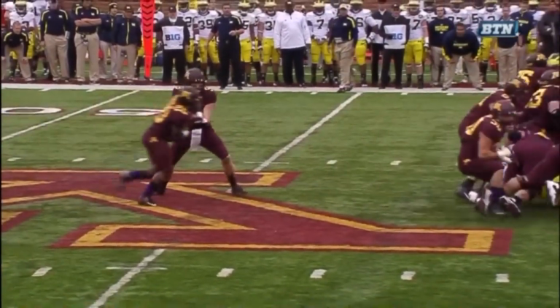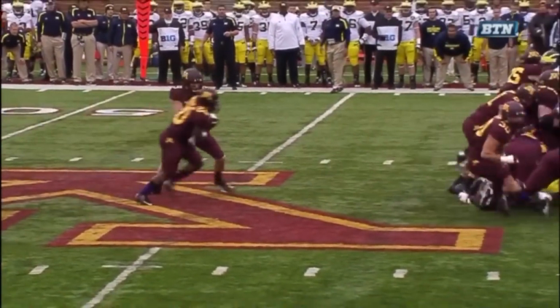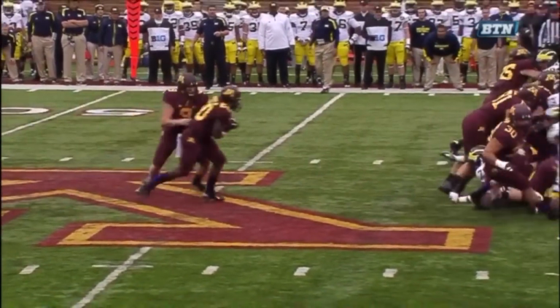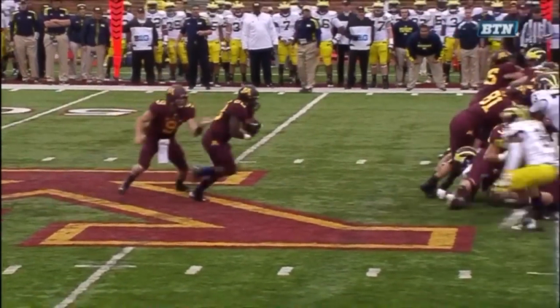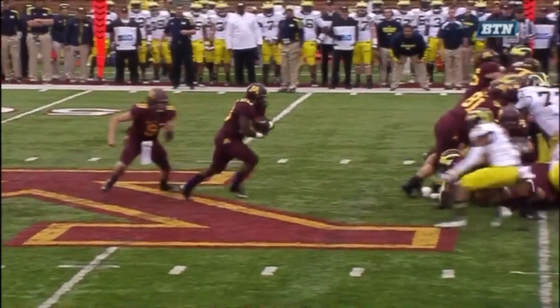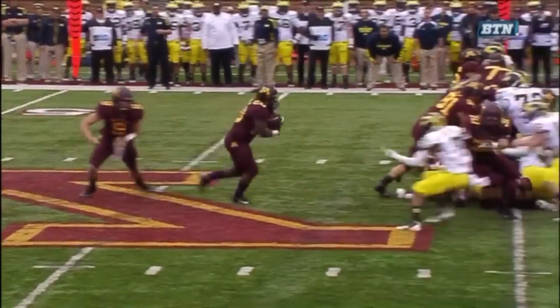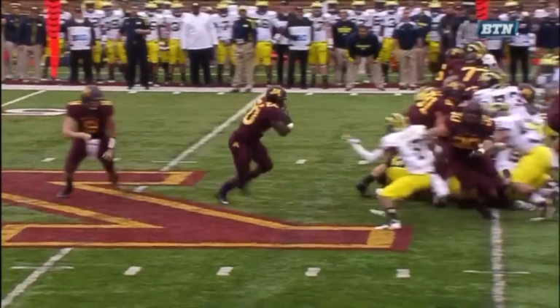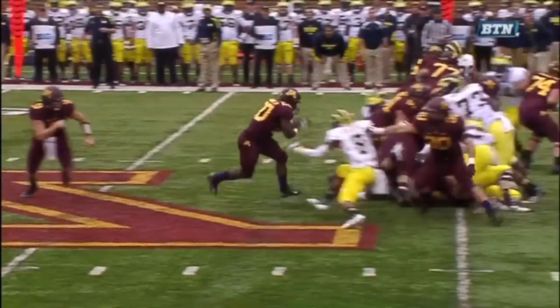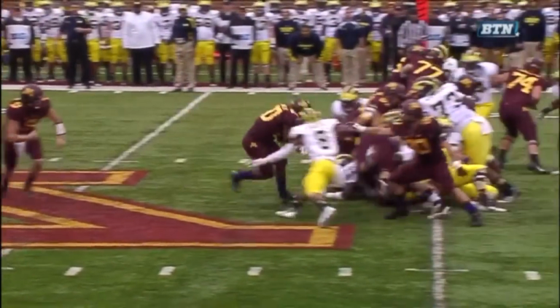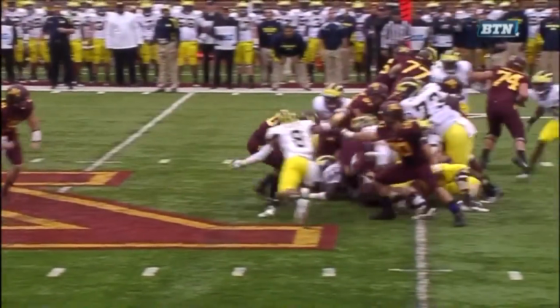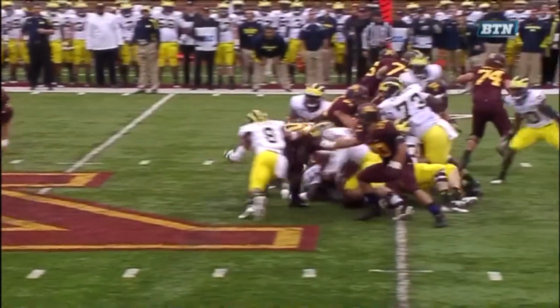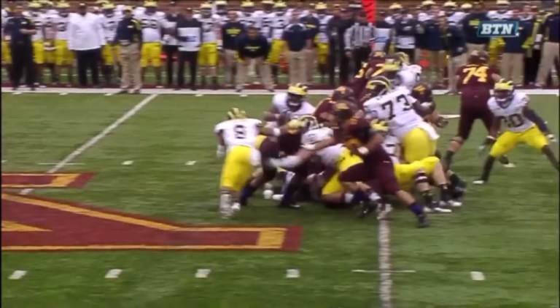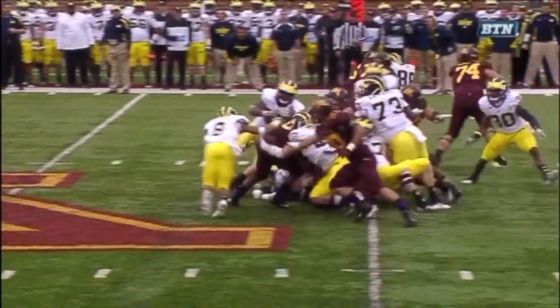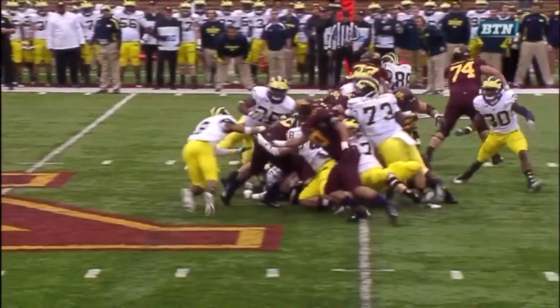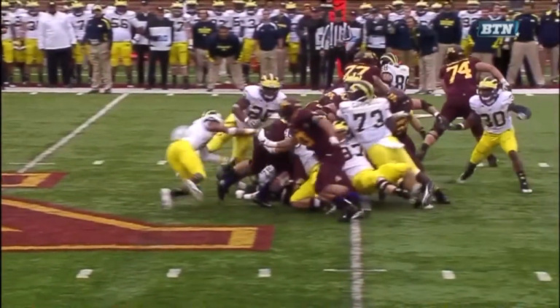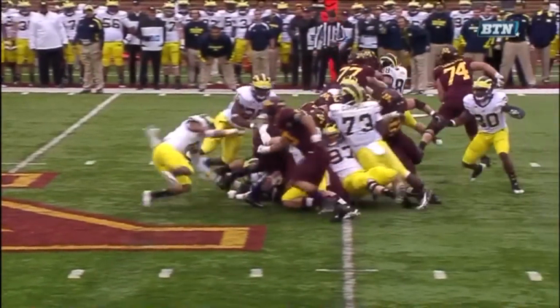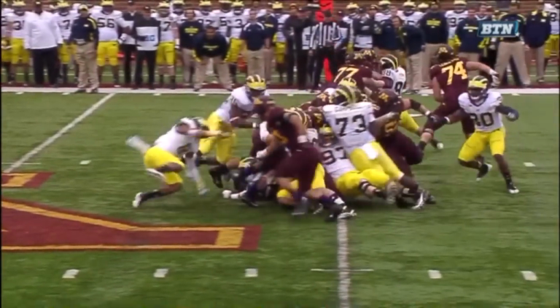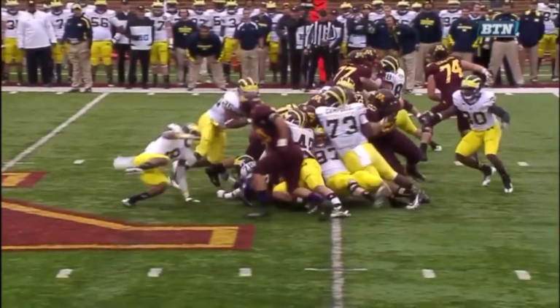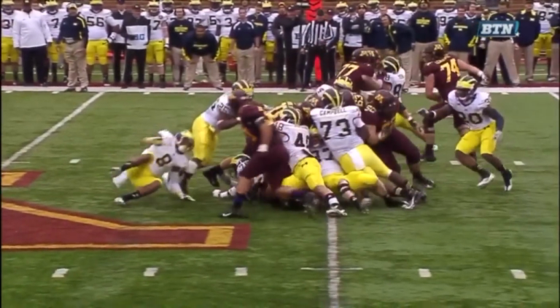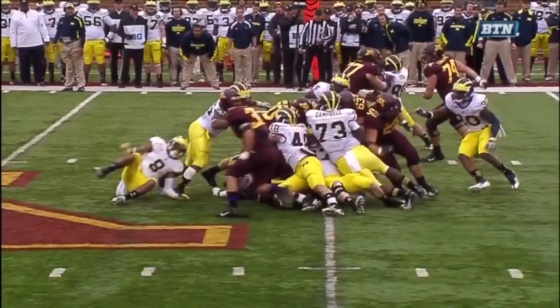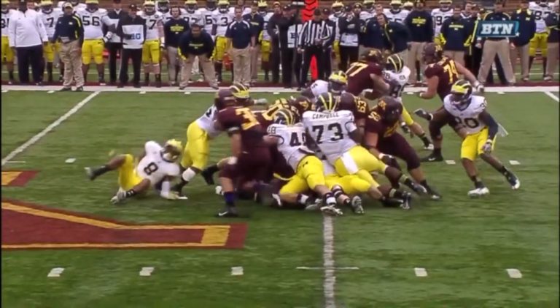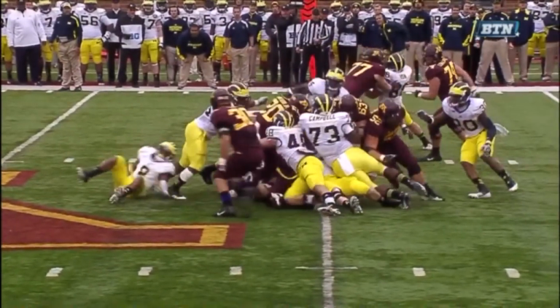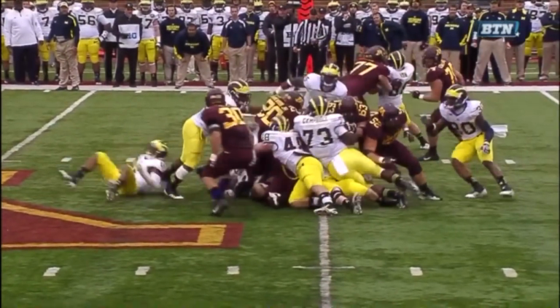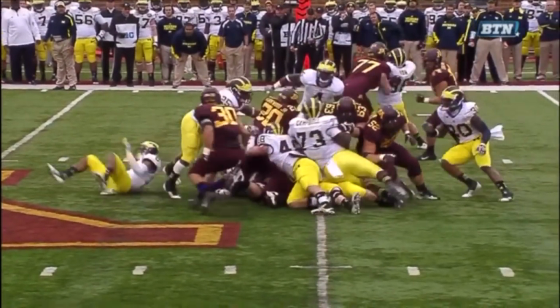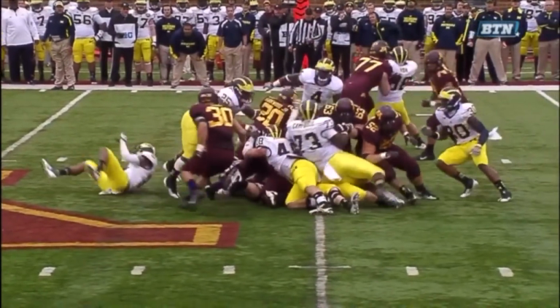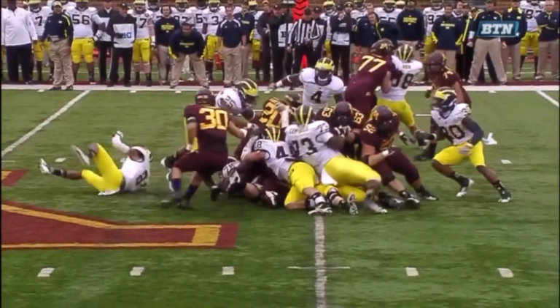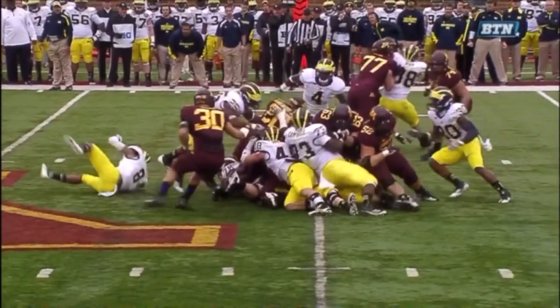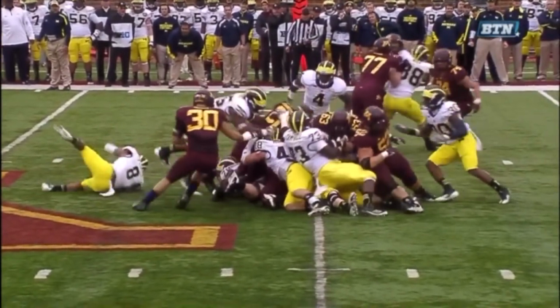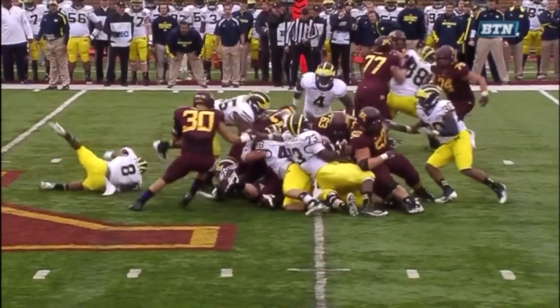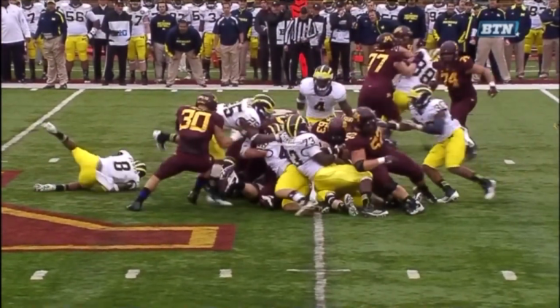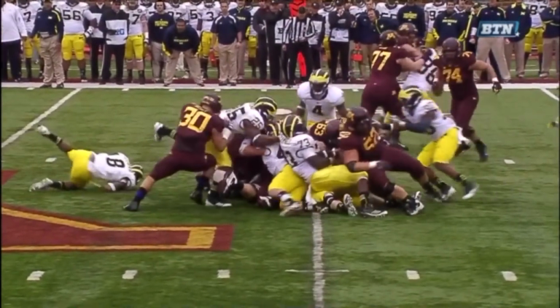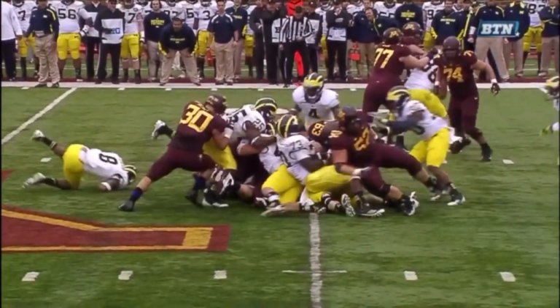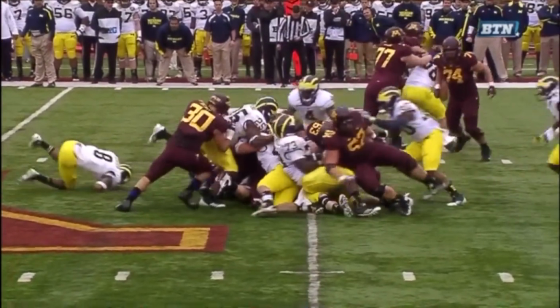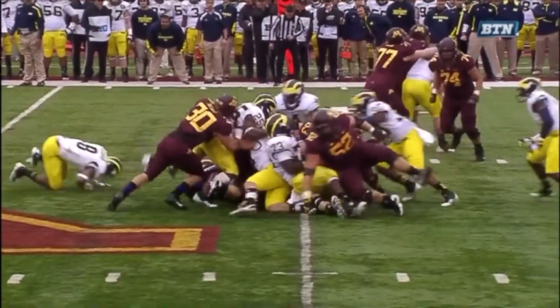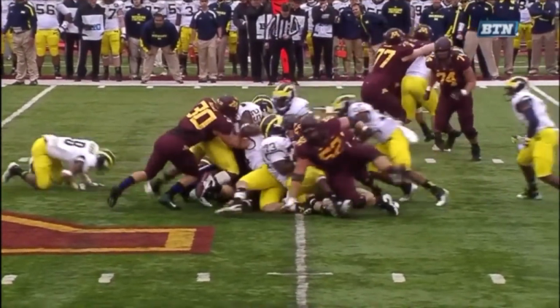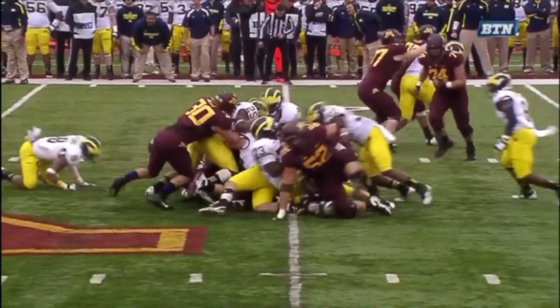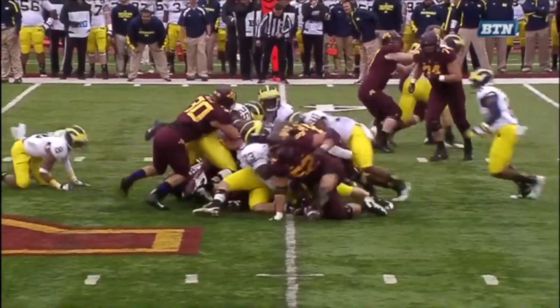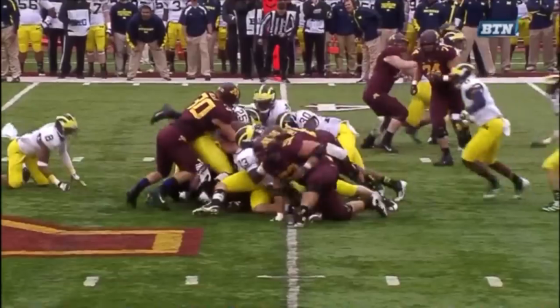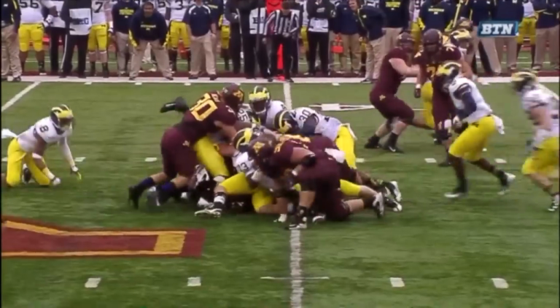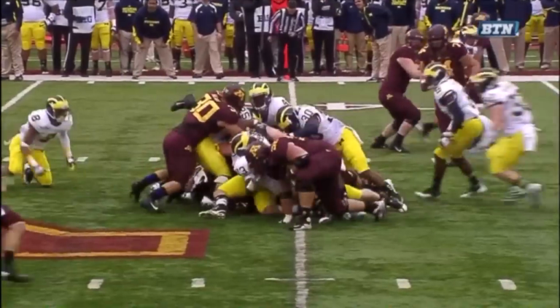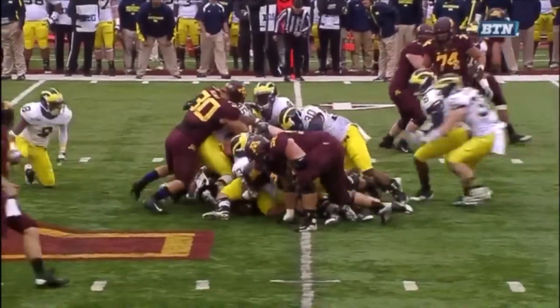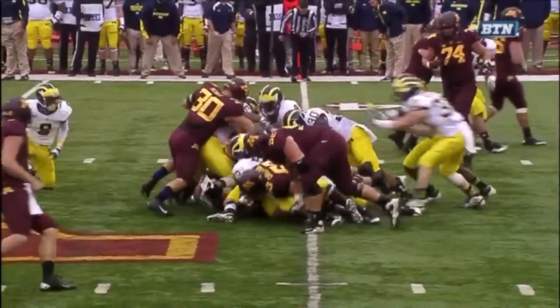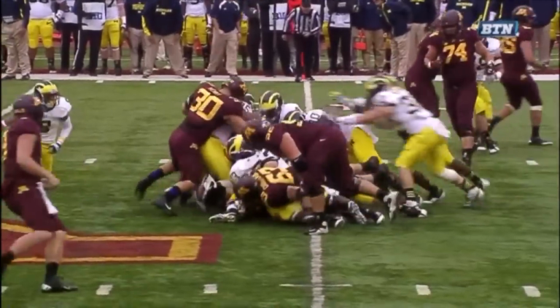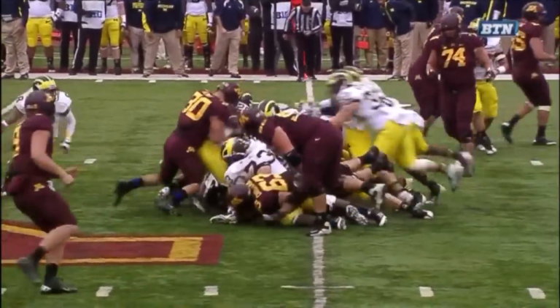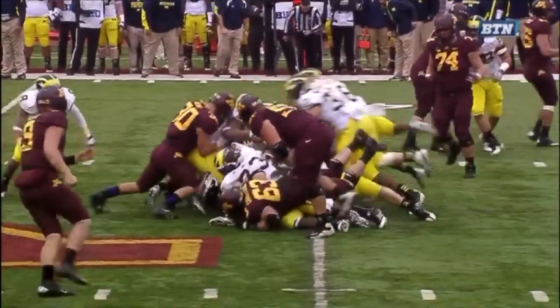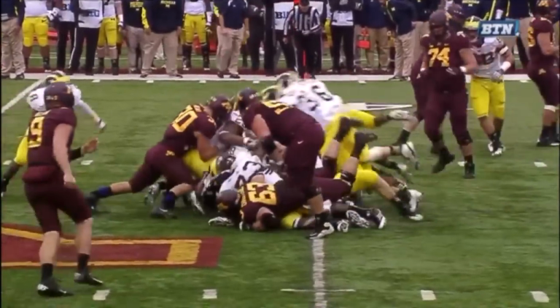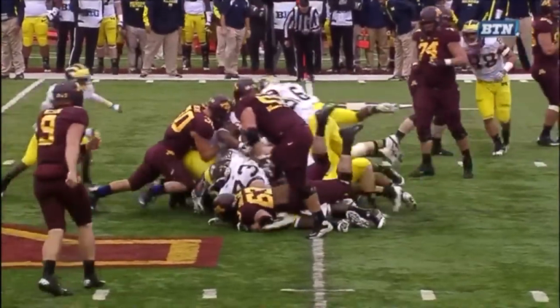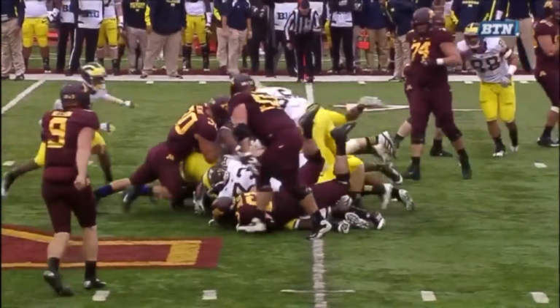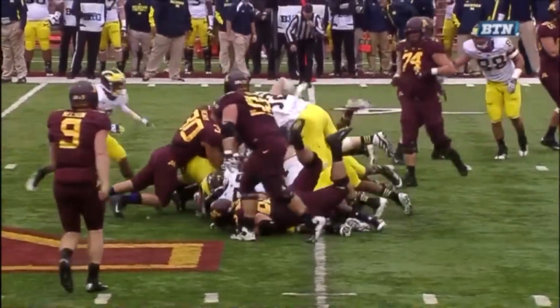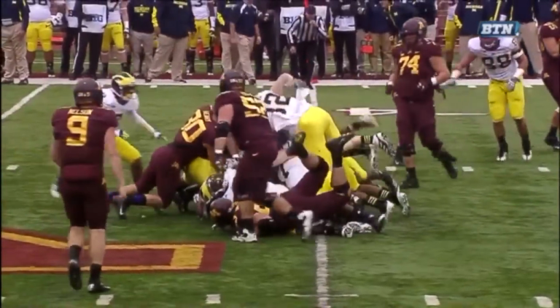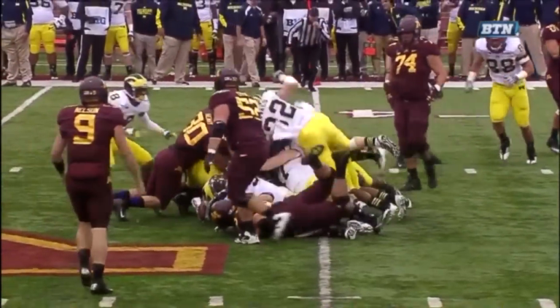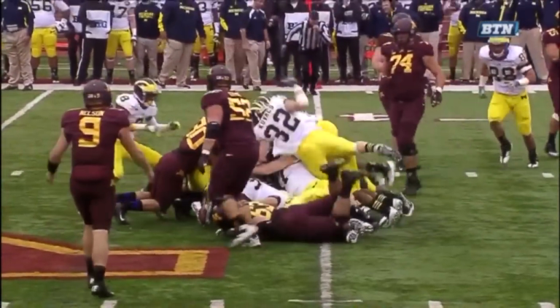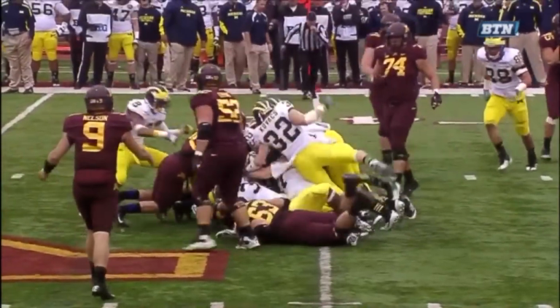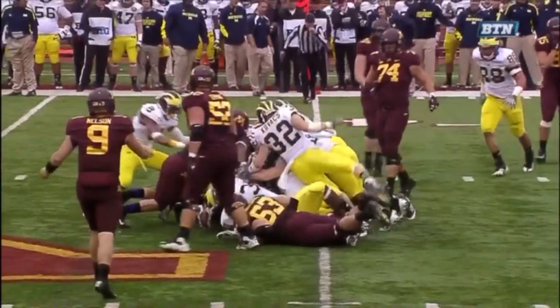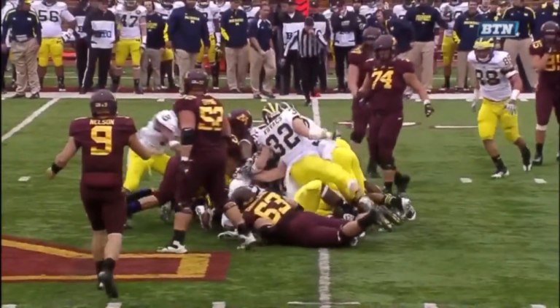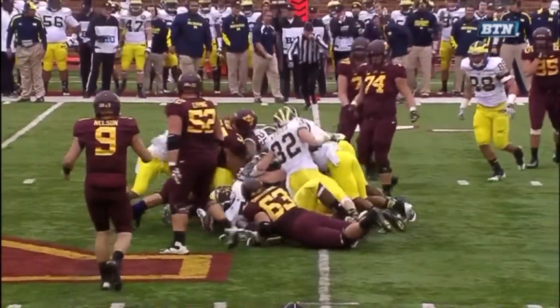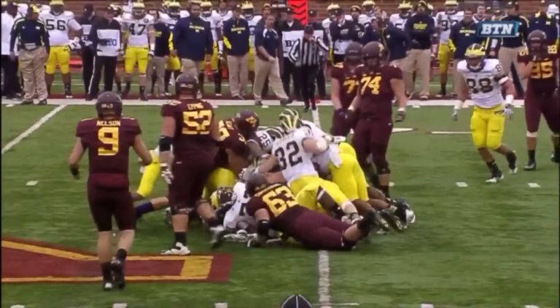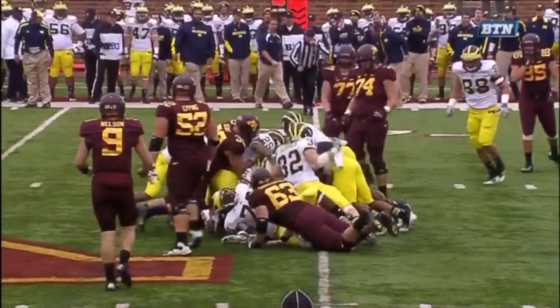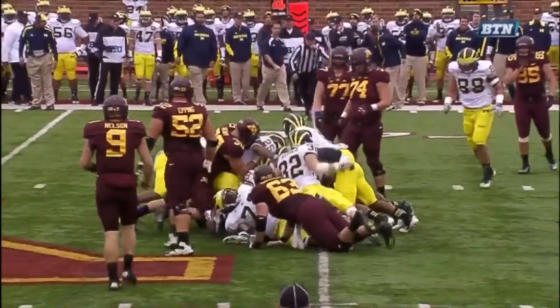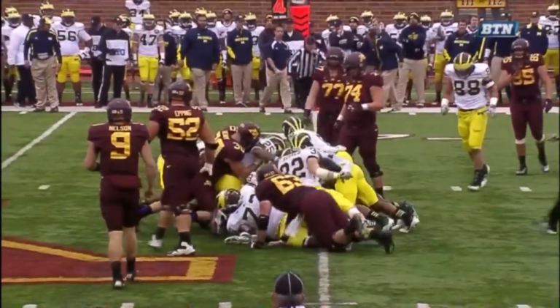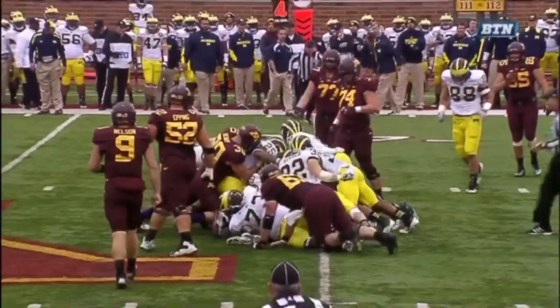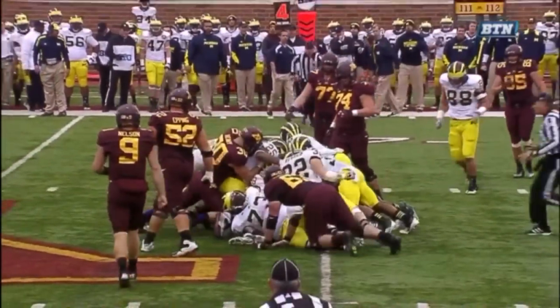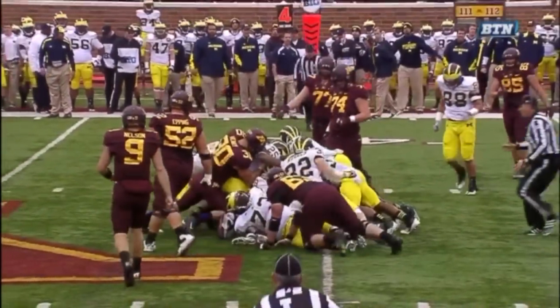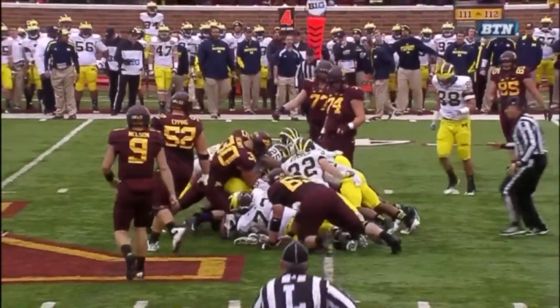One thing I would say on the play call — I know Kirkwood is a big physical back, but when he's four yards backed up, that's a concern.